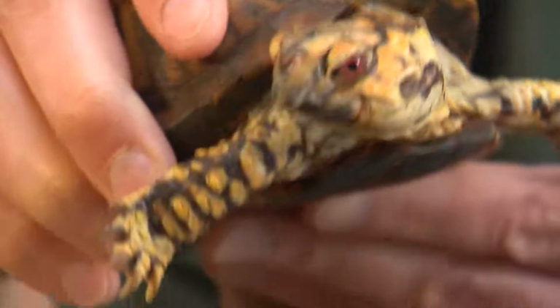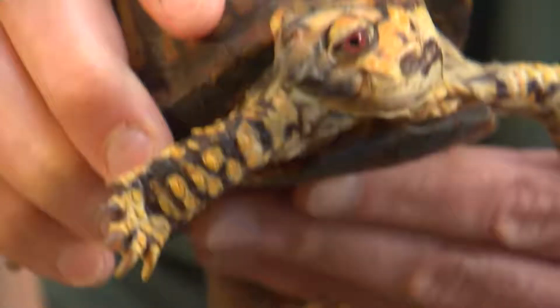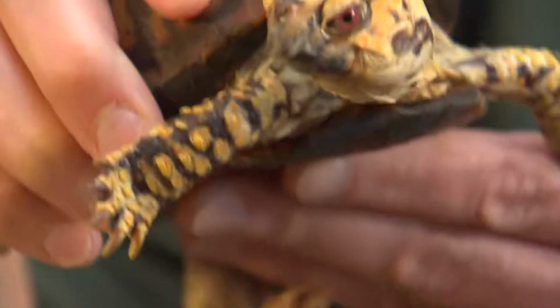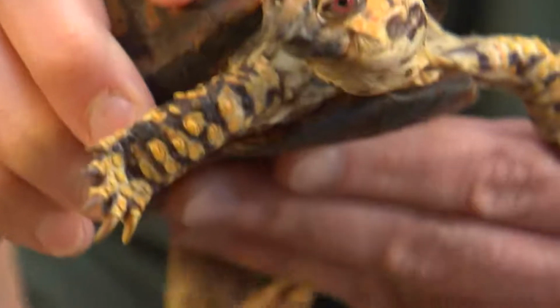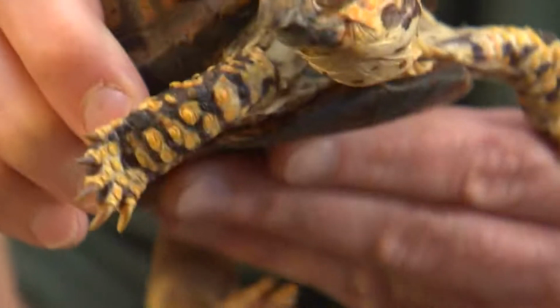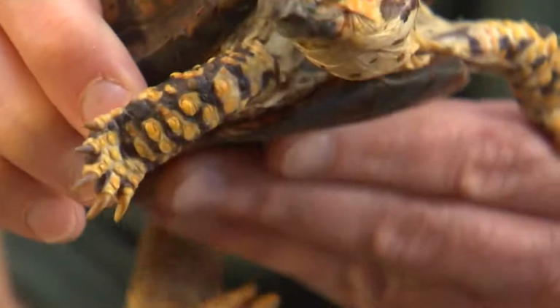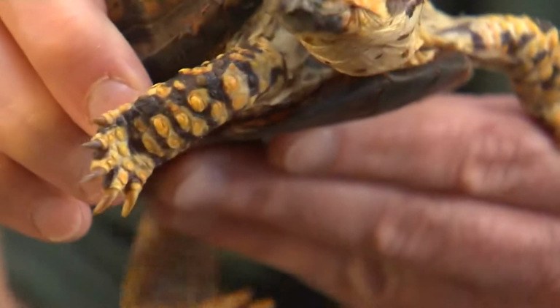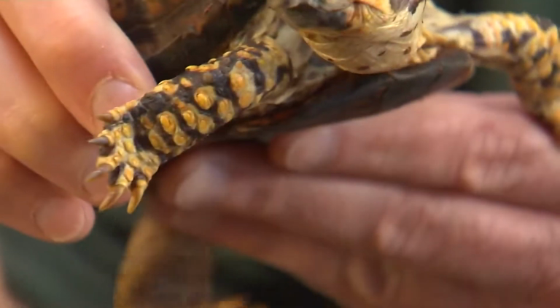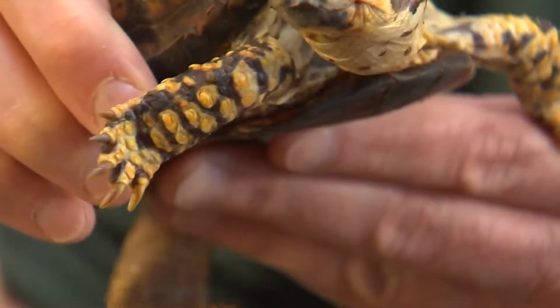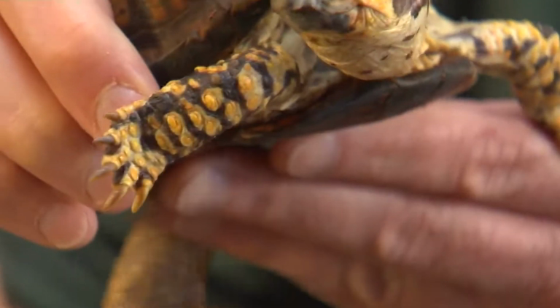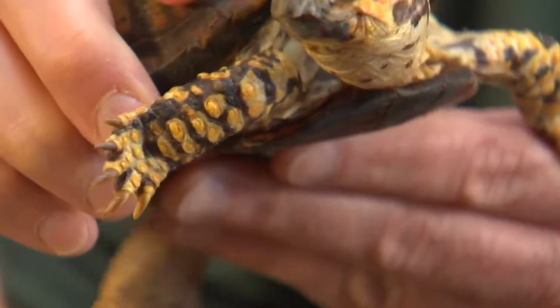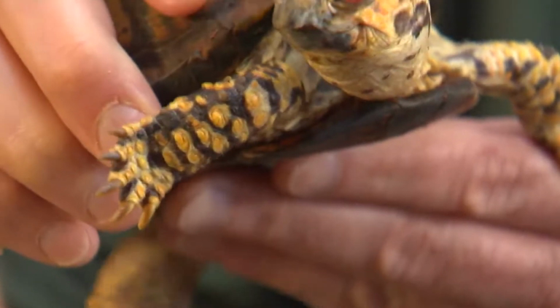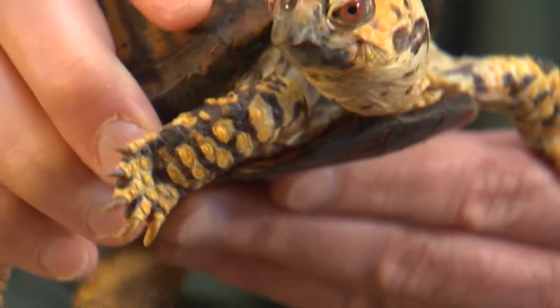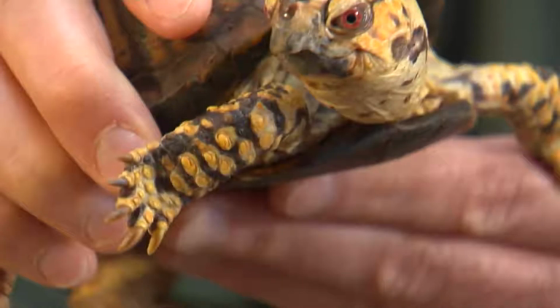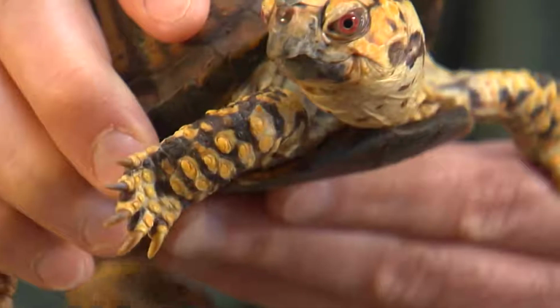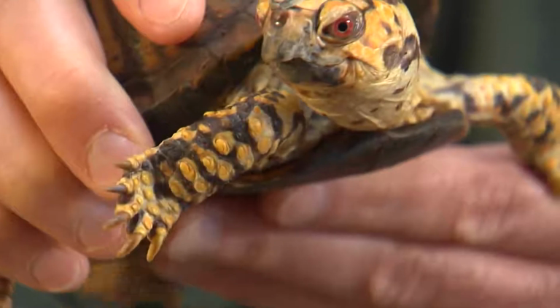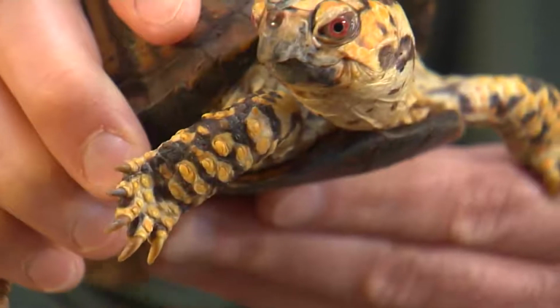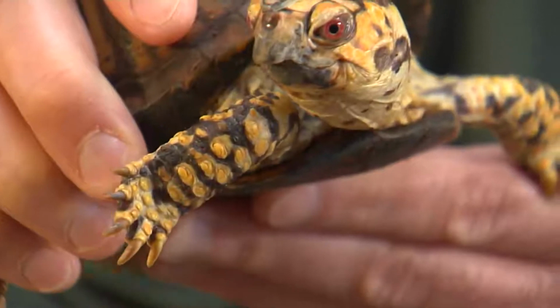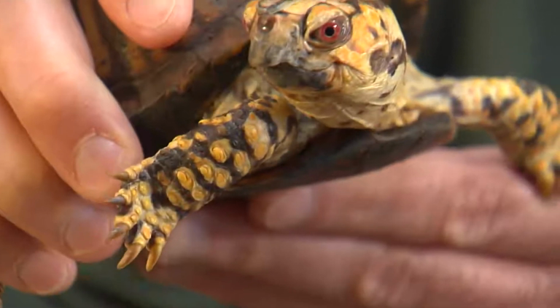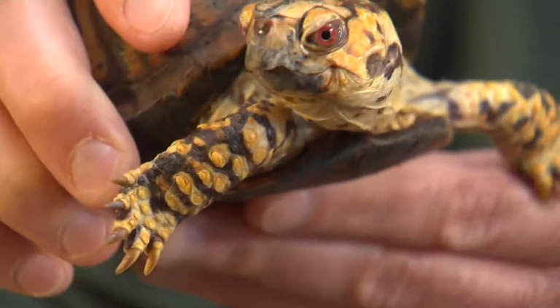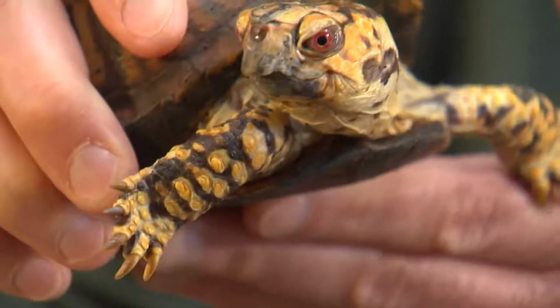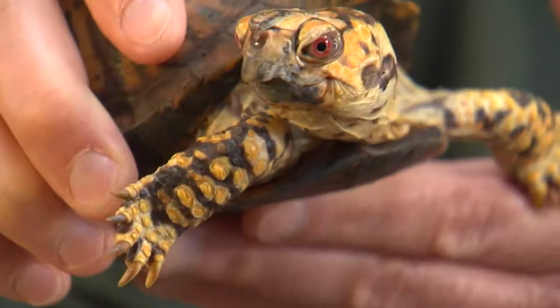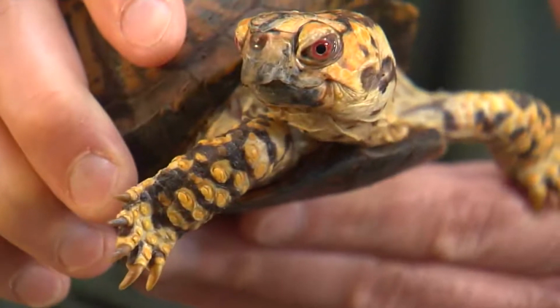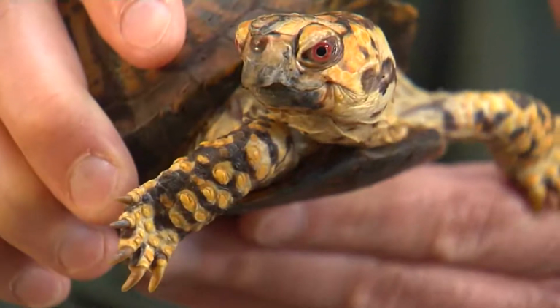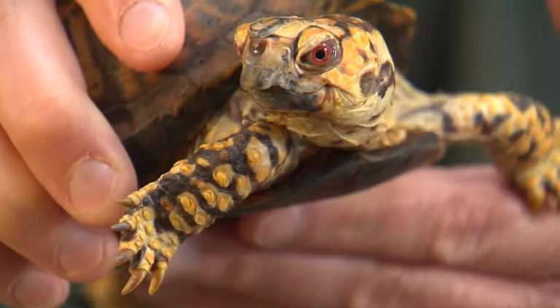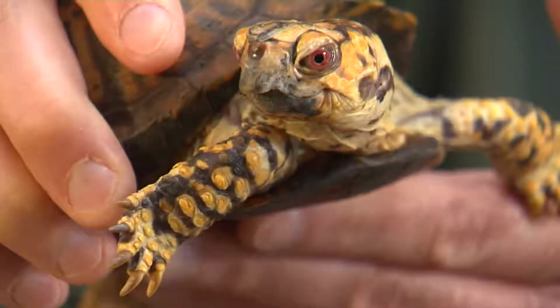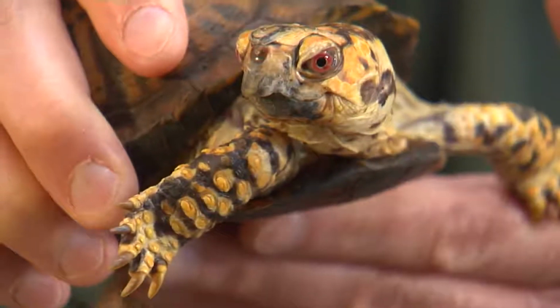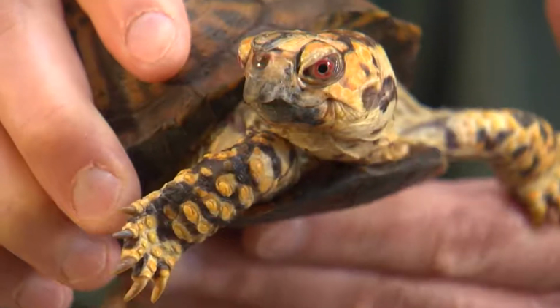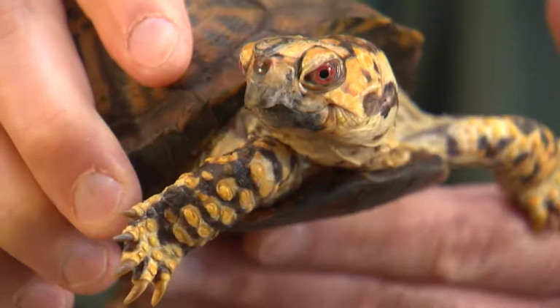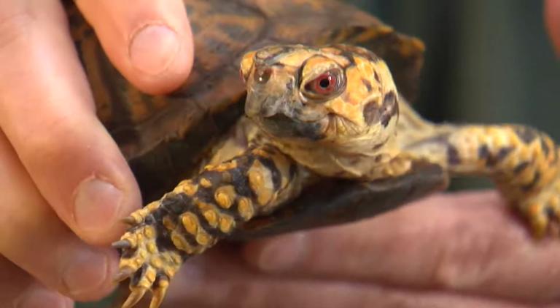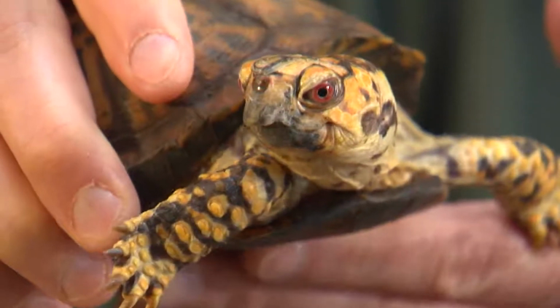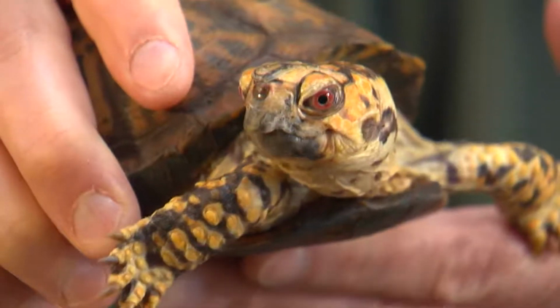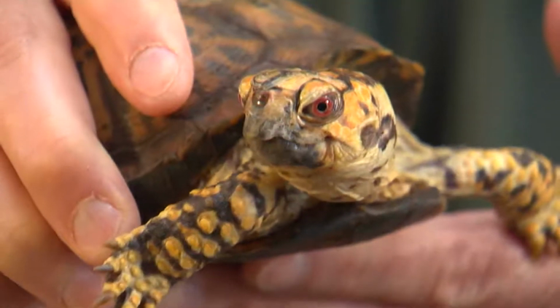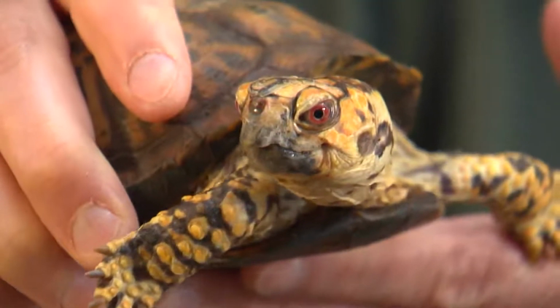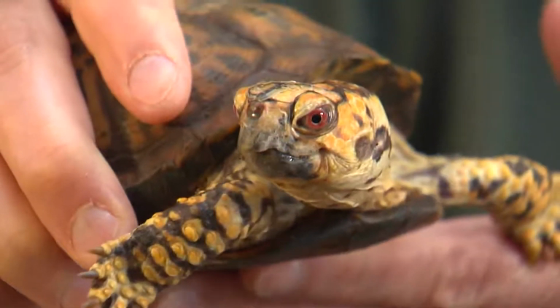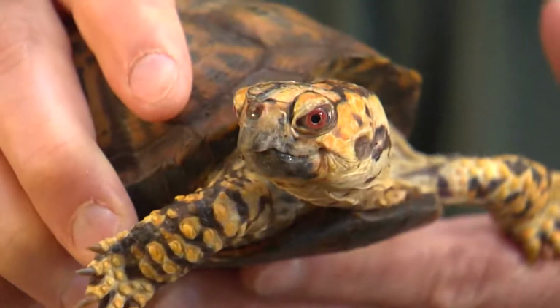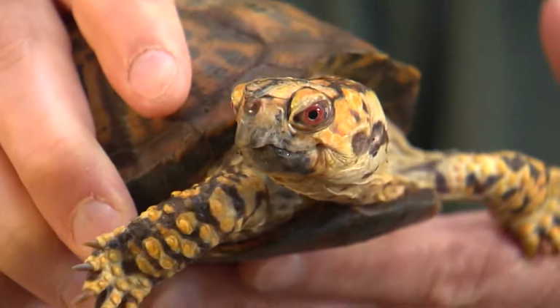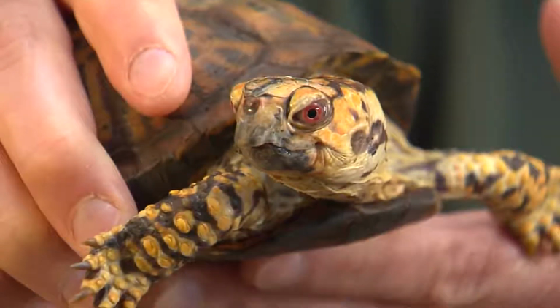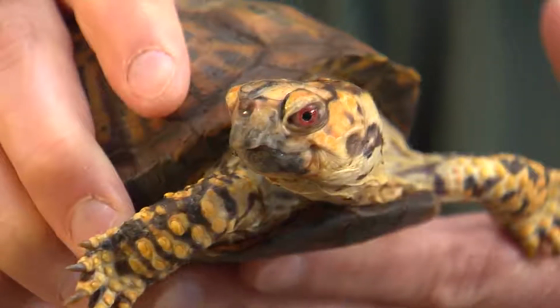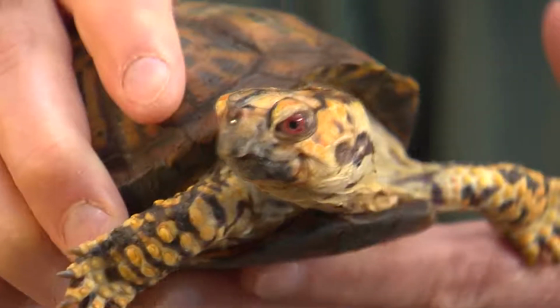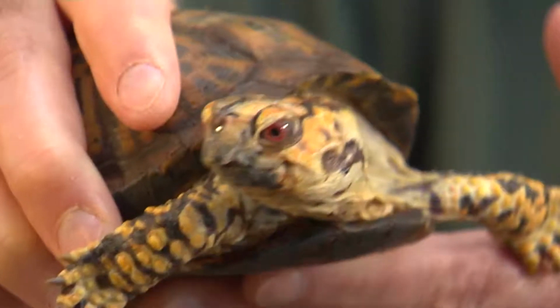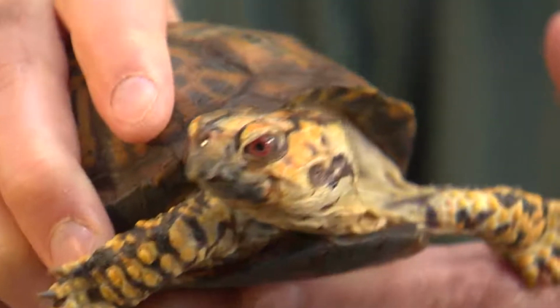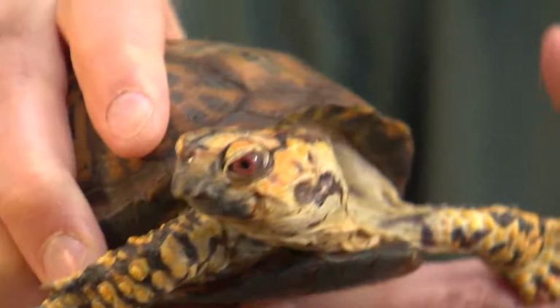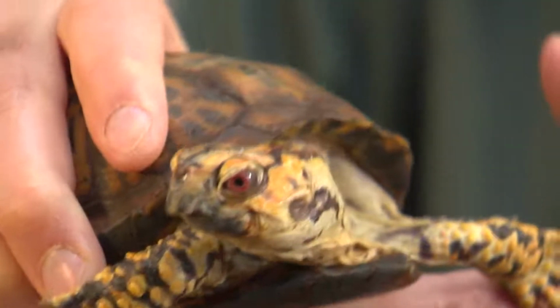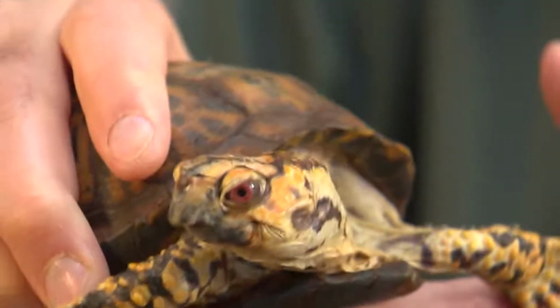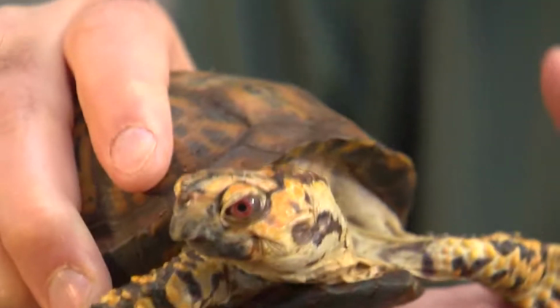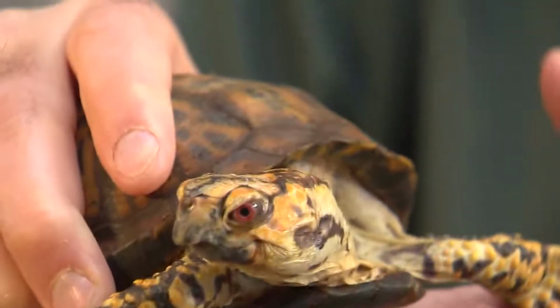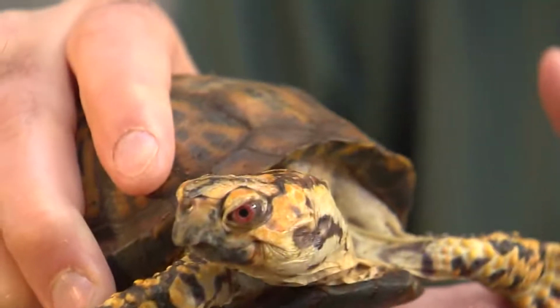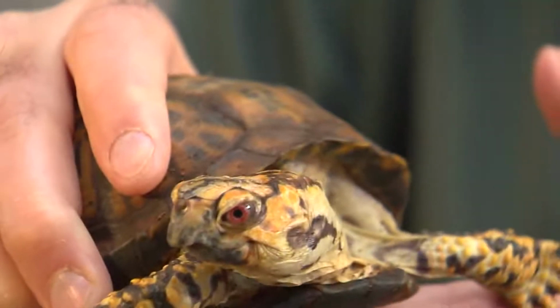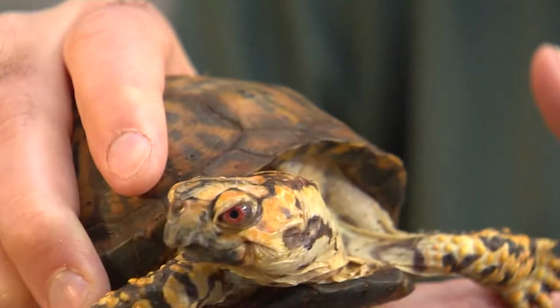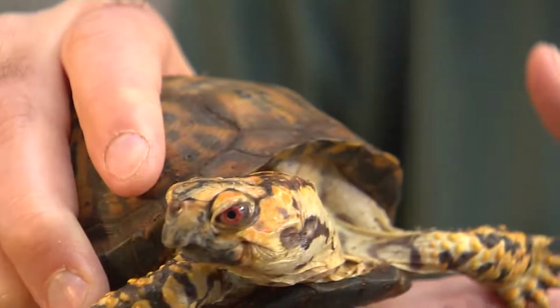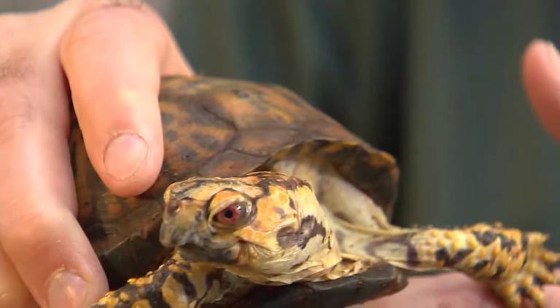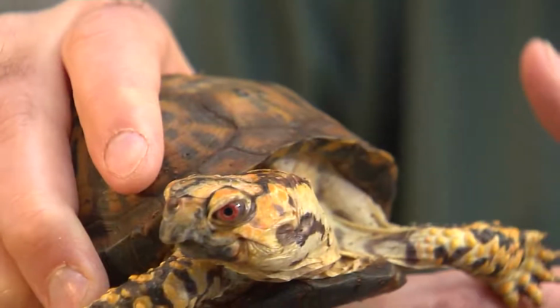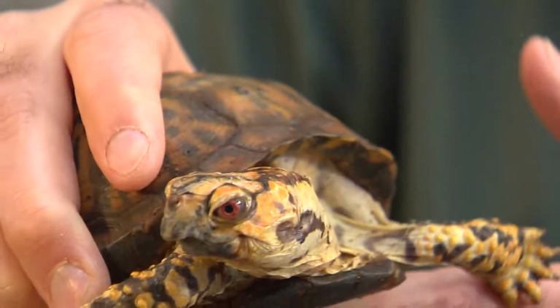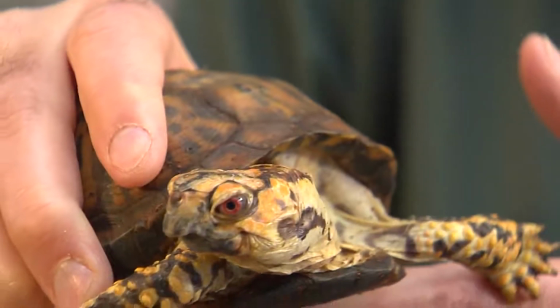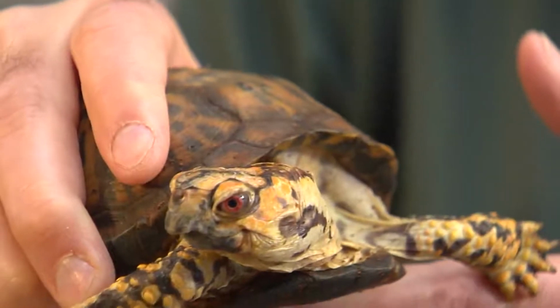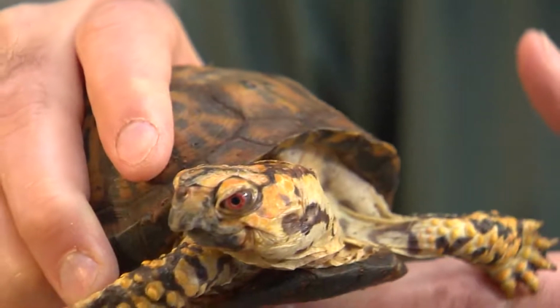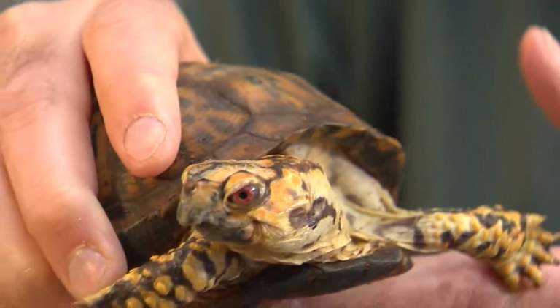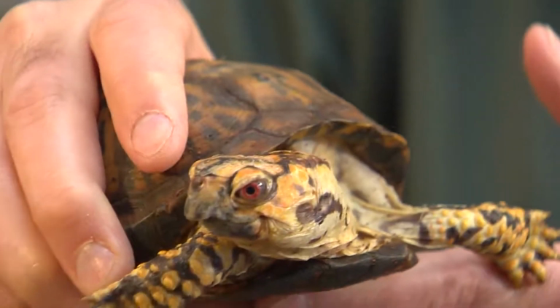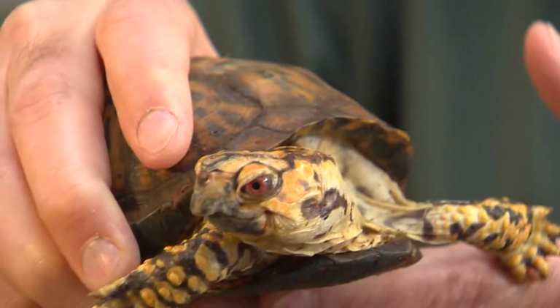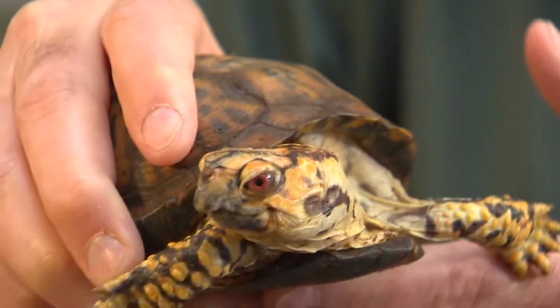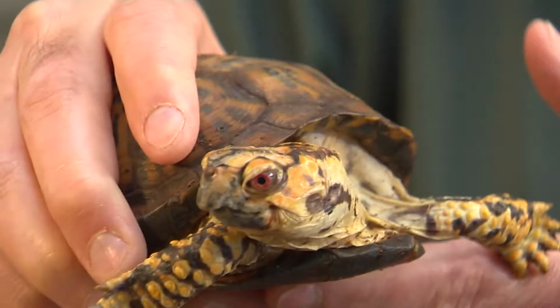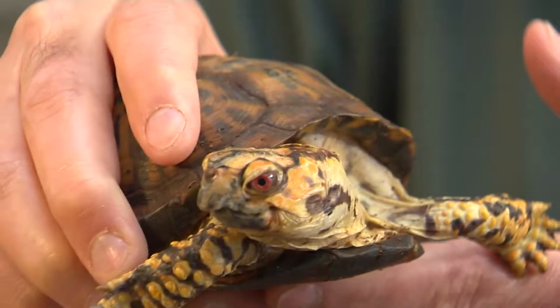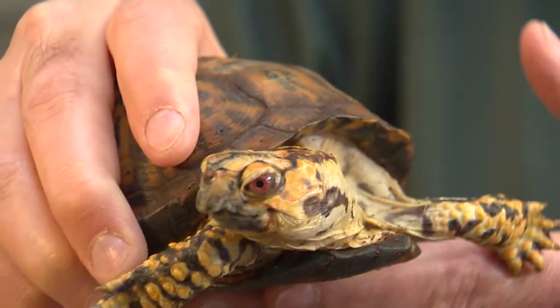Box turtles hibernate during the winter time. They will dig down and spend three to five months during the coldest parts of winter.